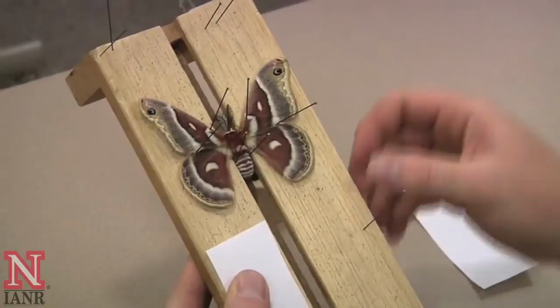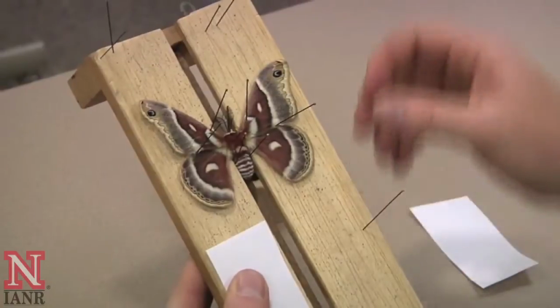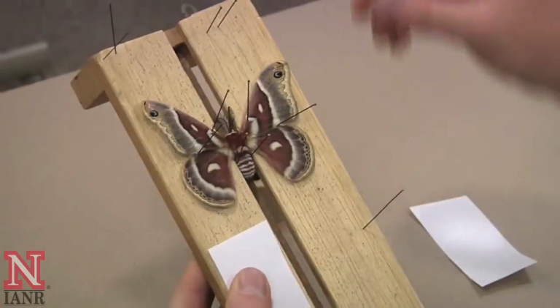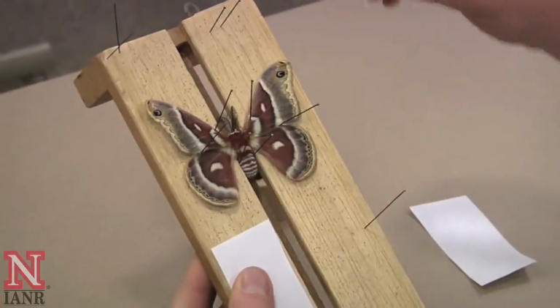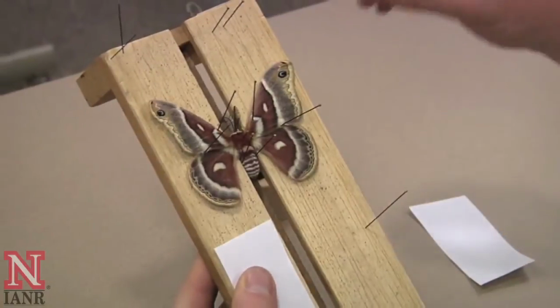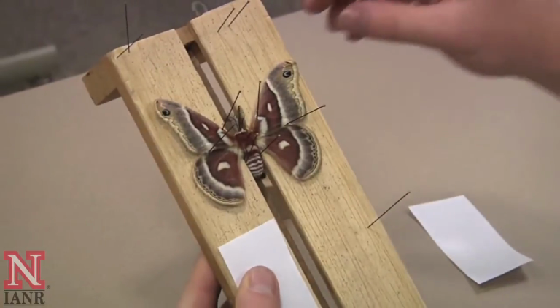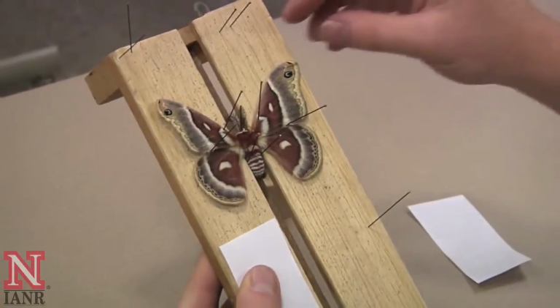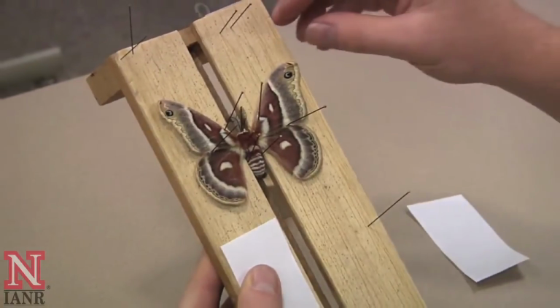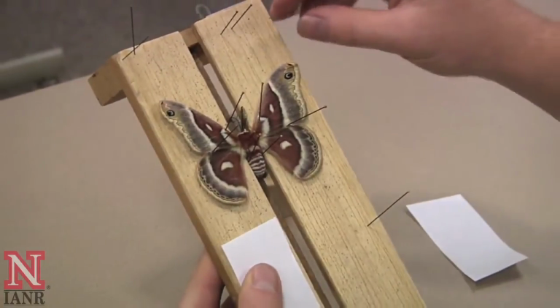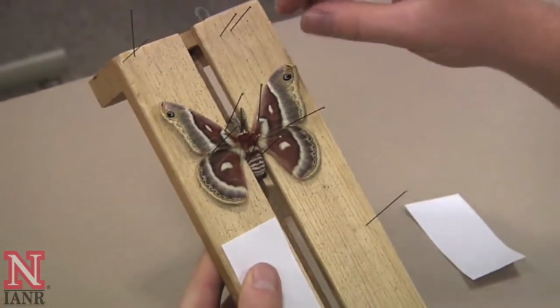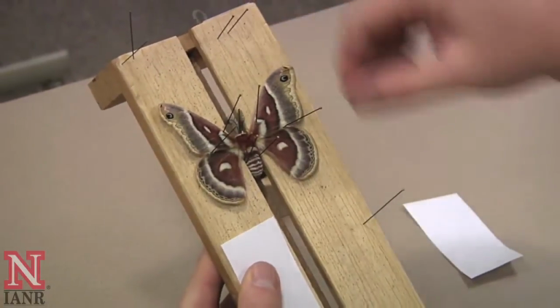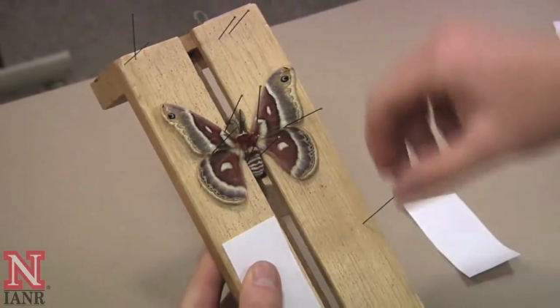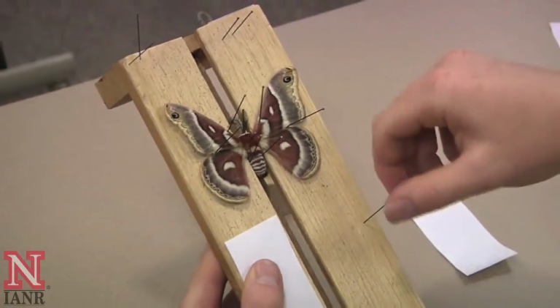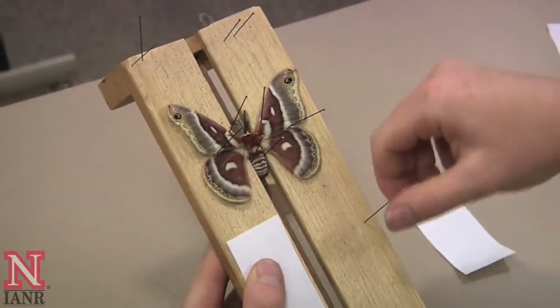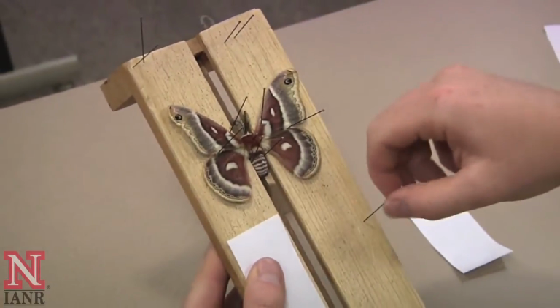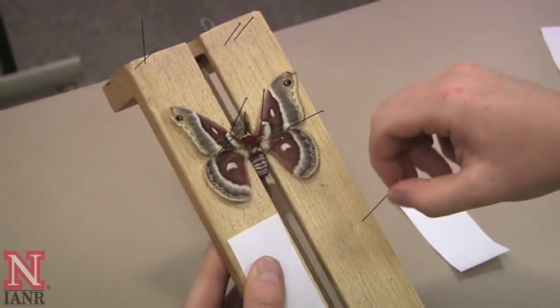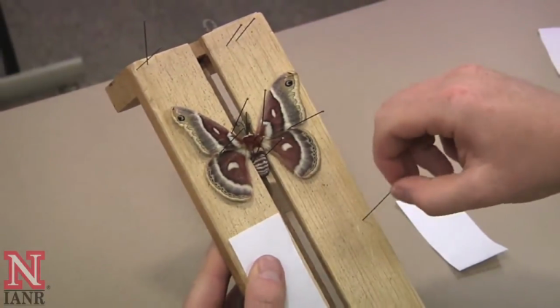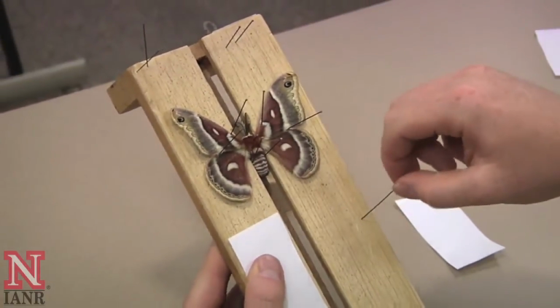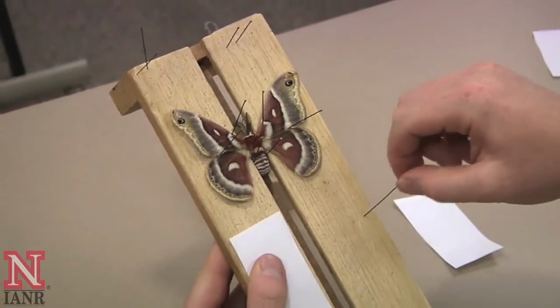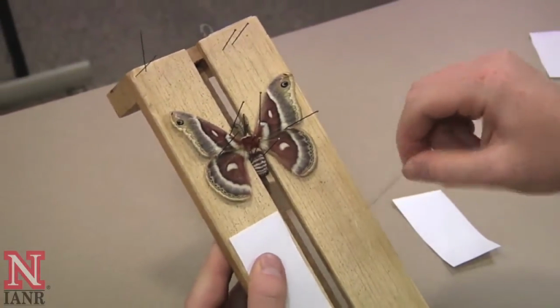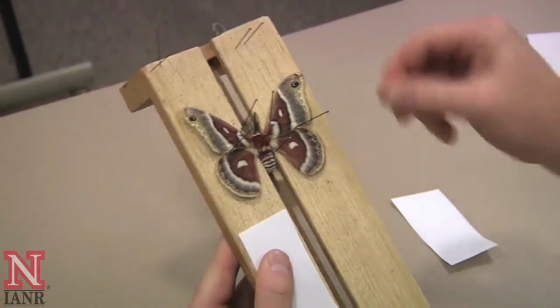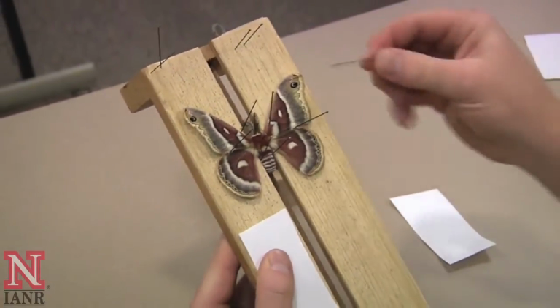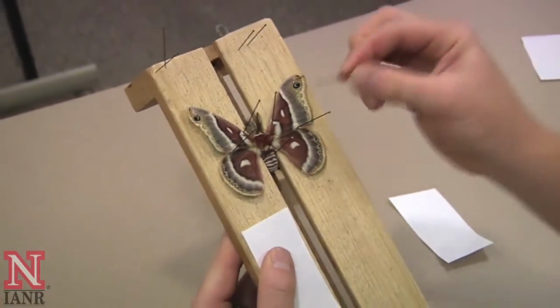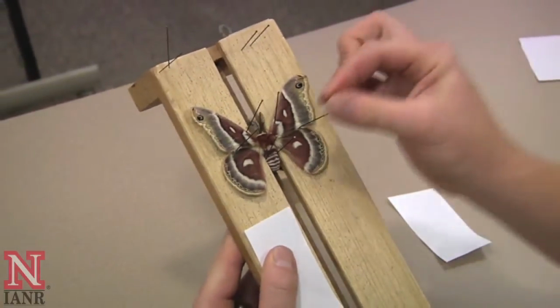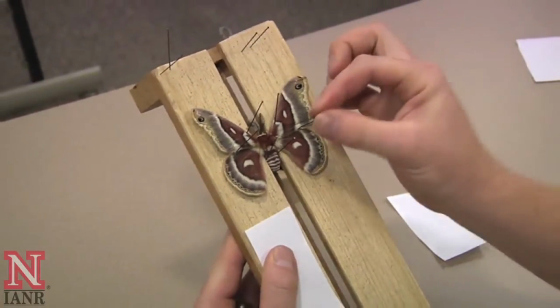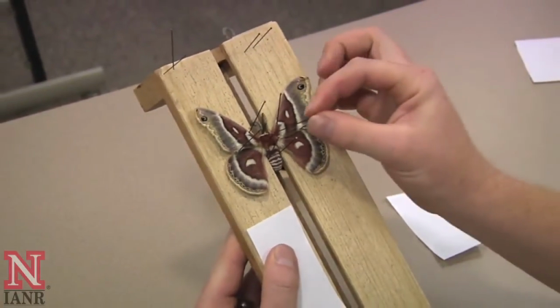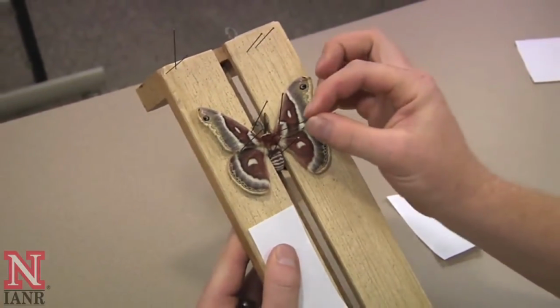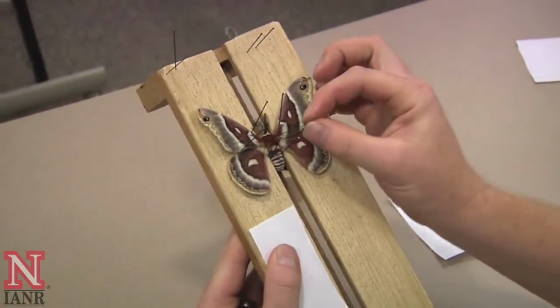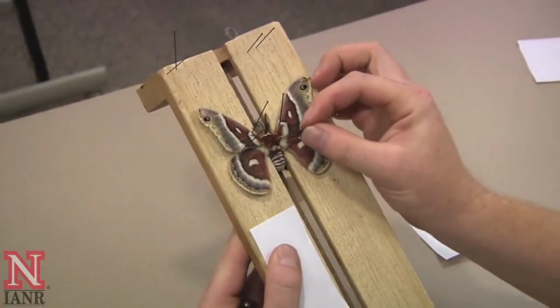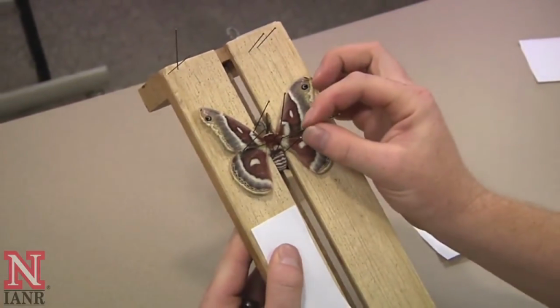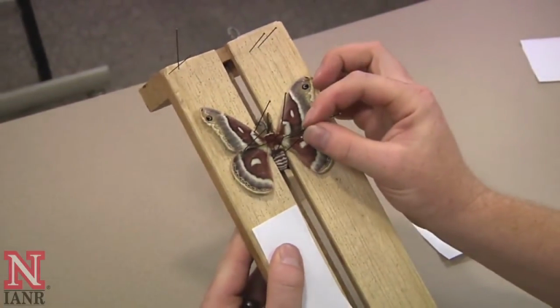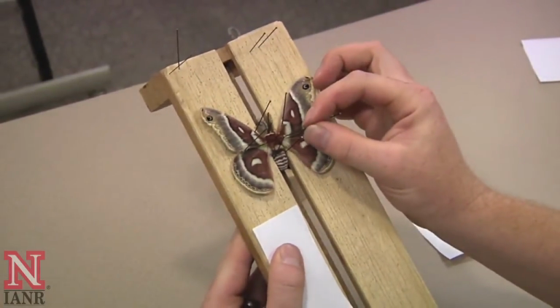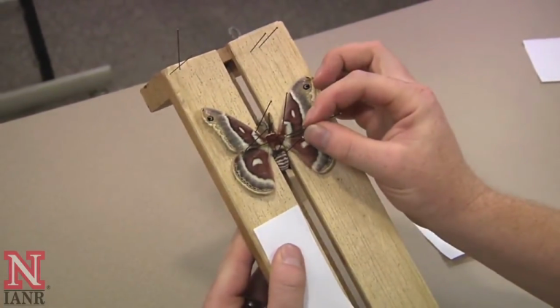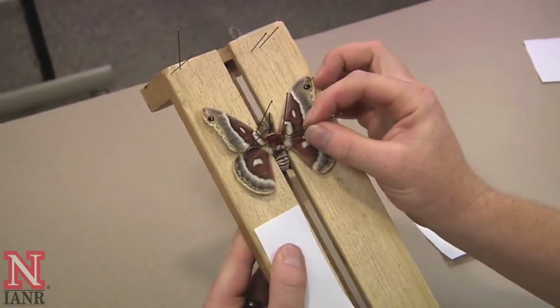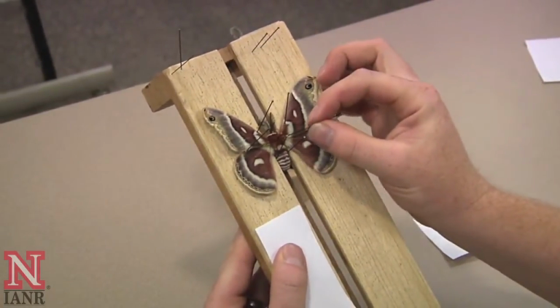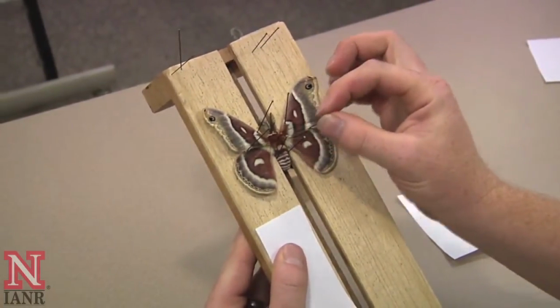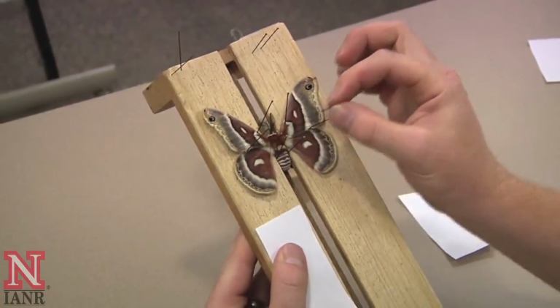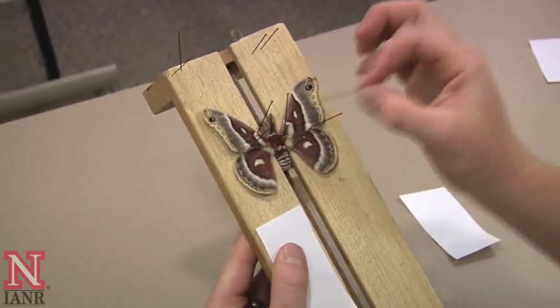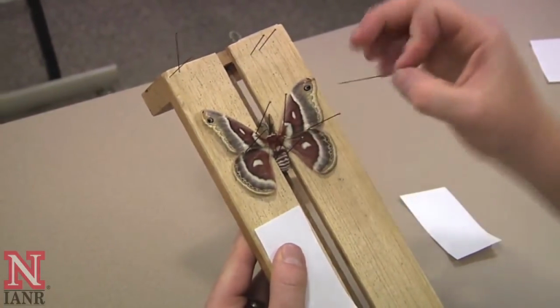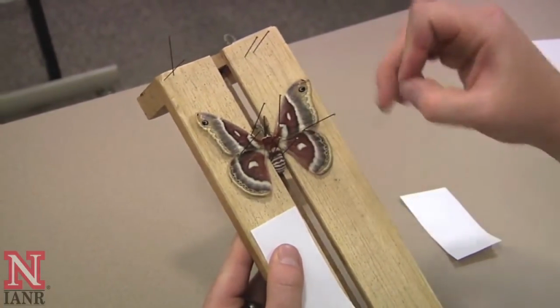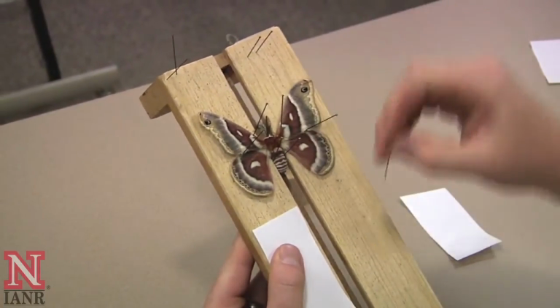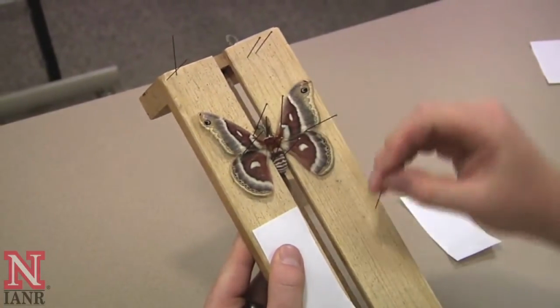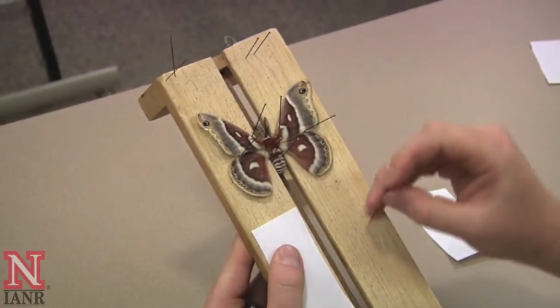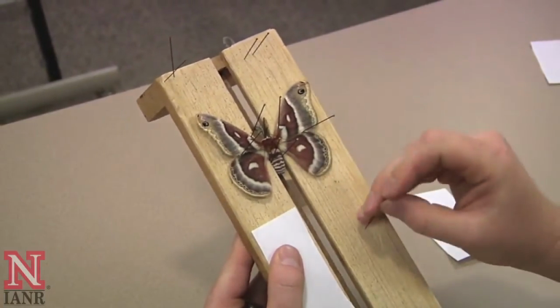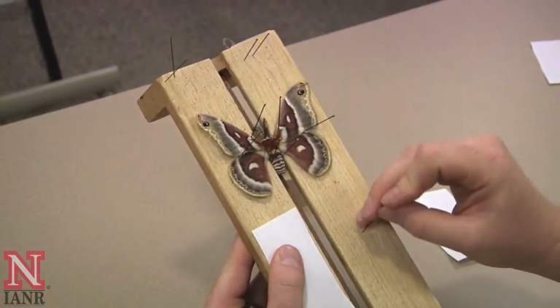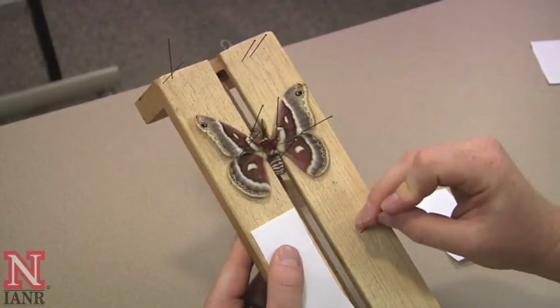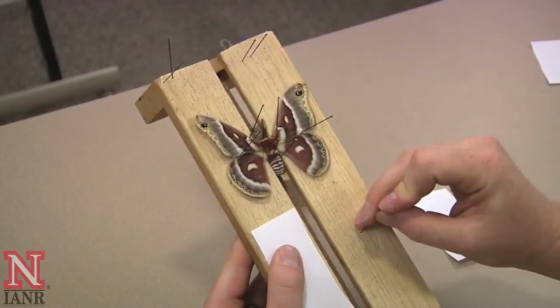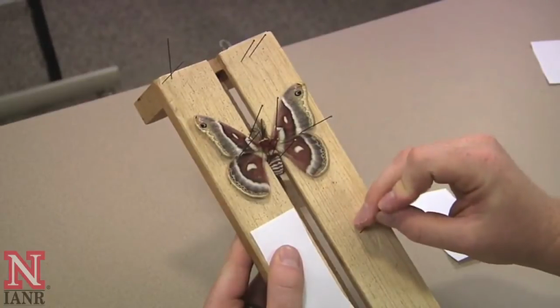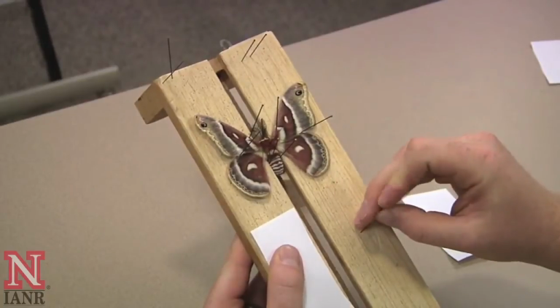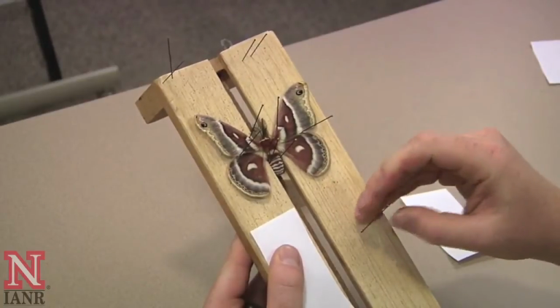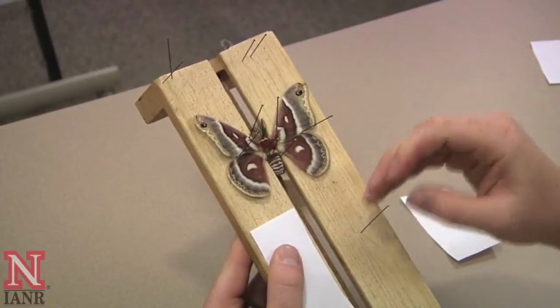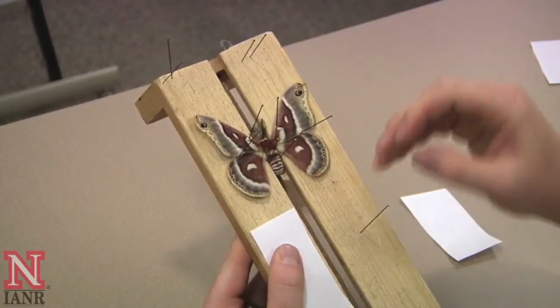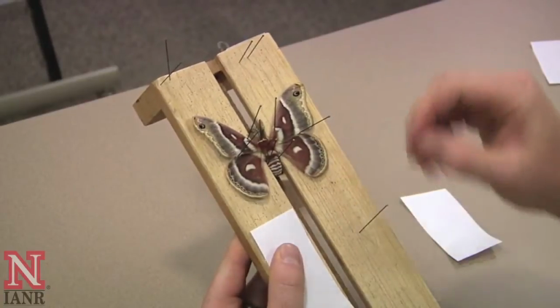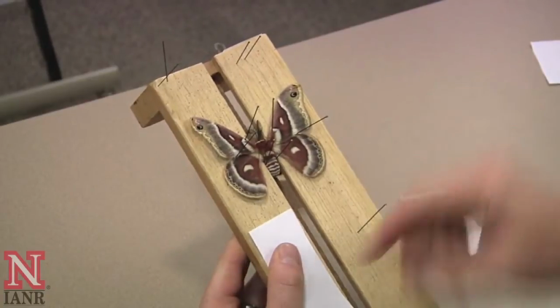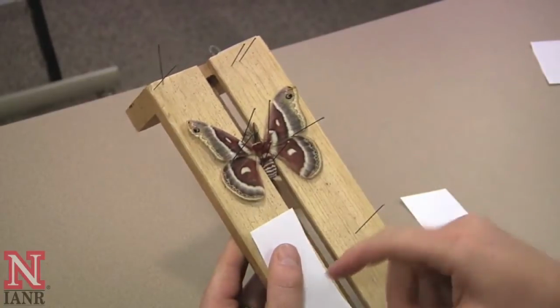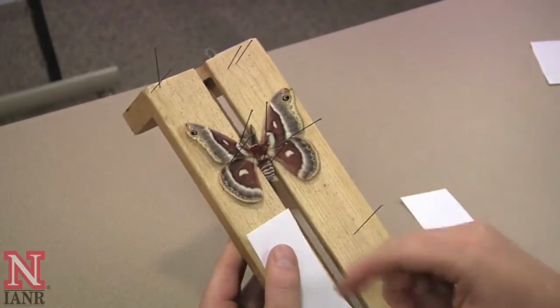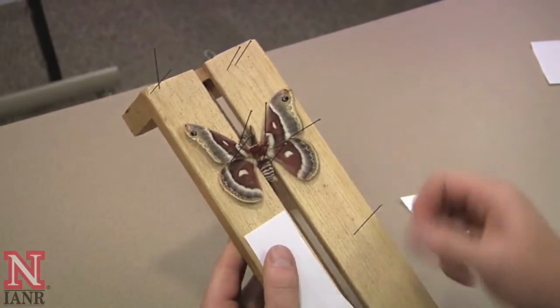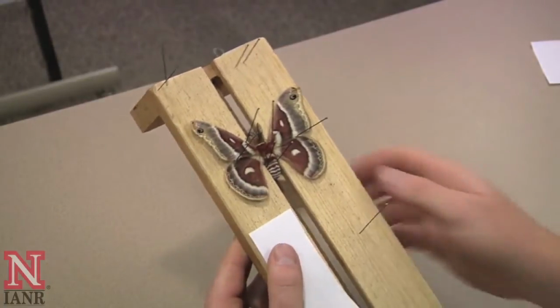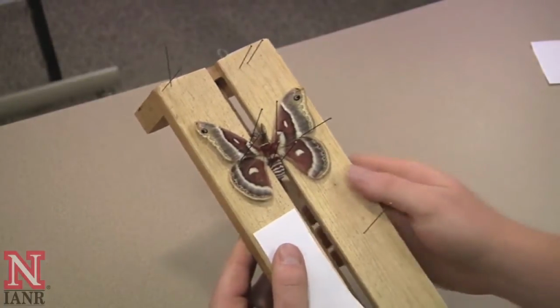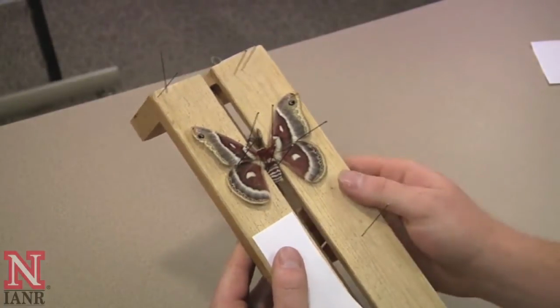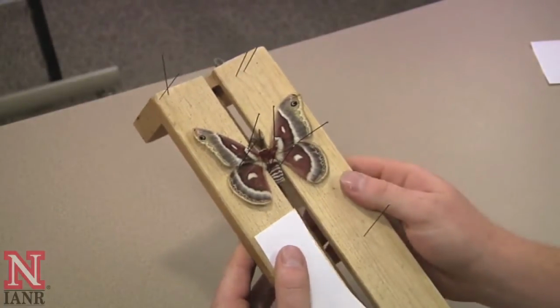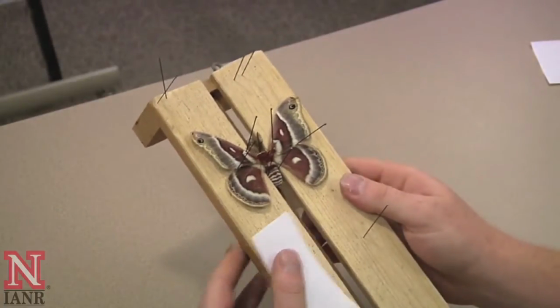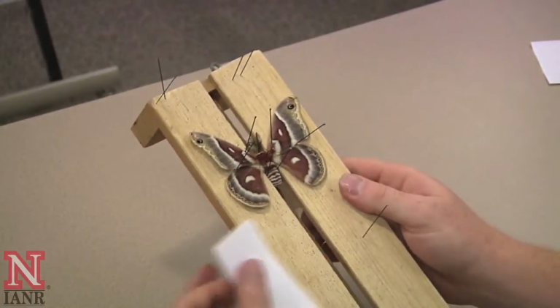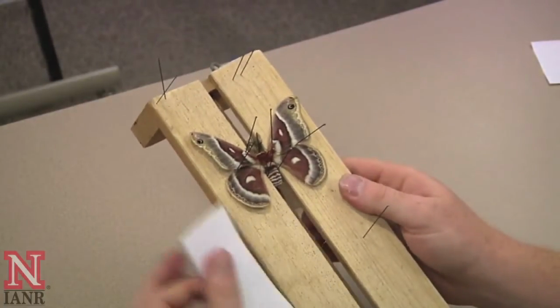When finished pinning the wings in place, take a pin and make sure that the edges of the wings form a straight line across the body.